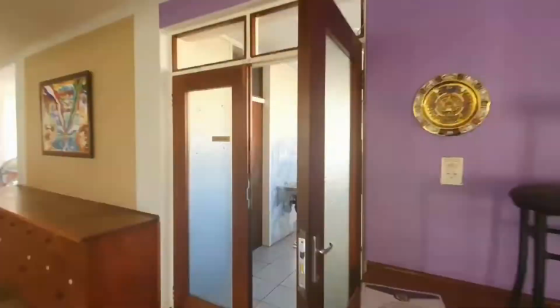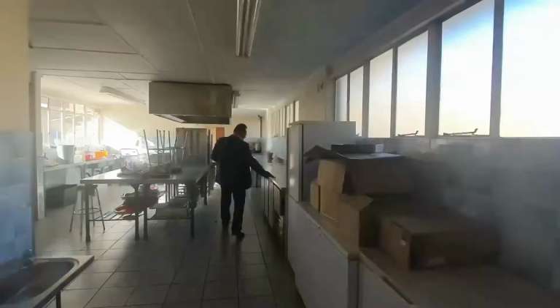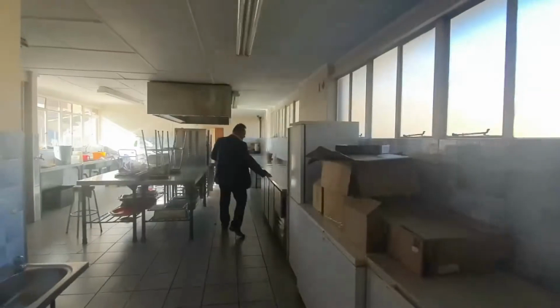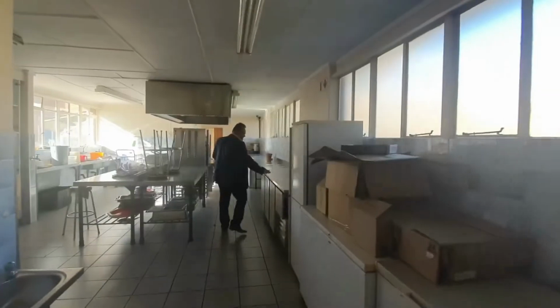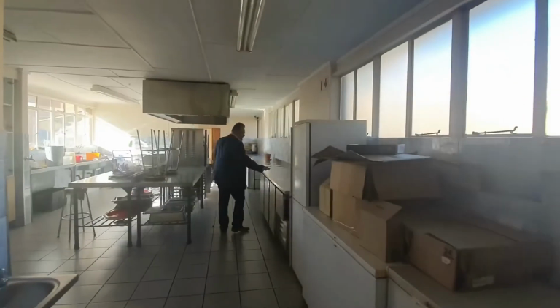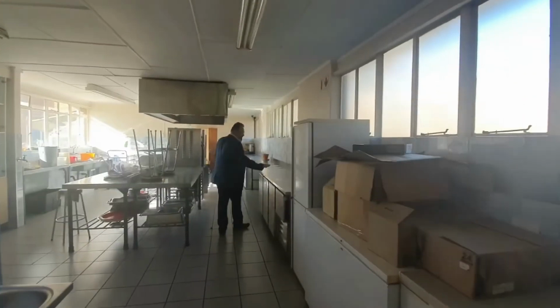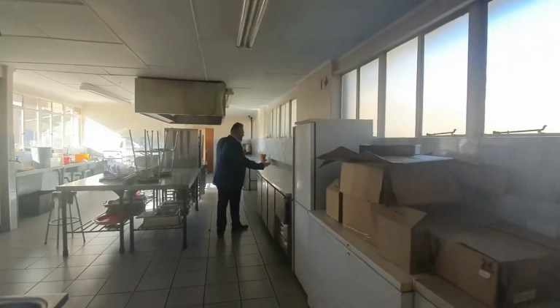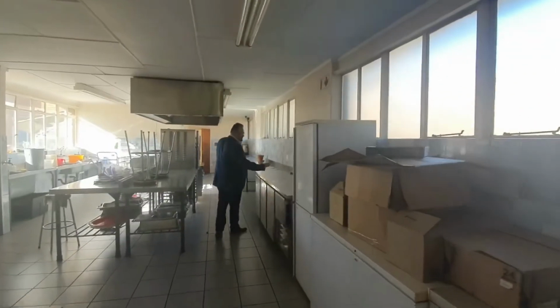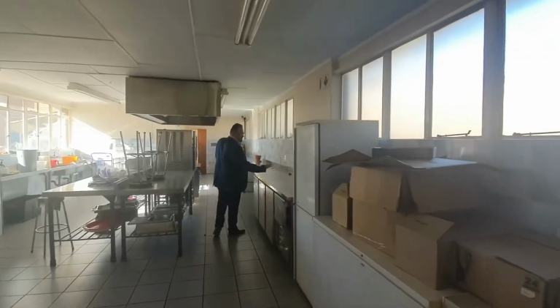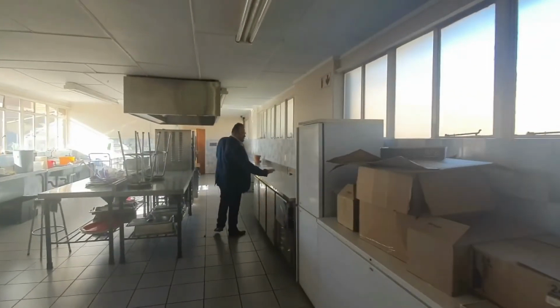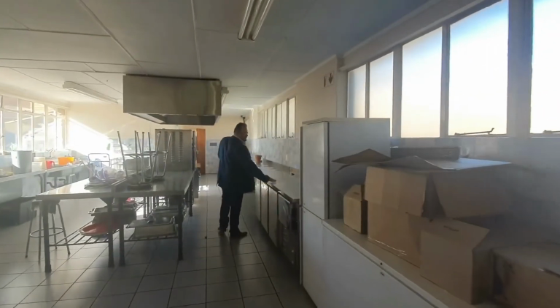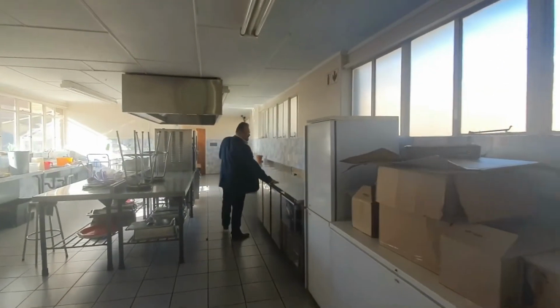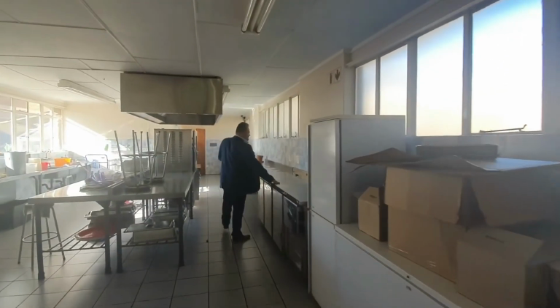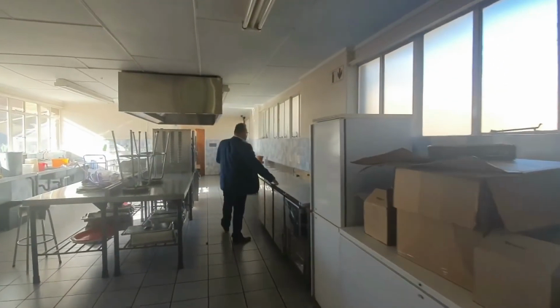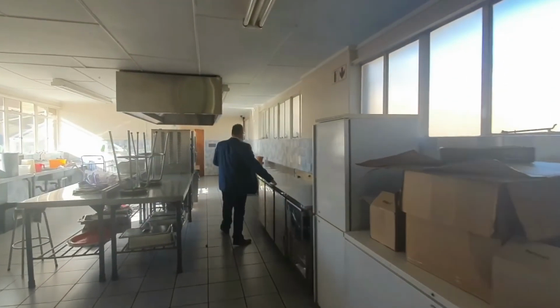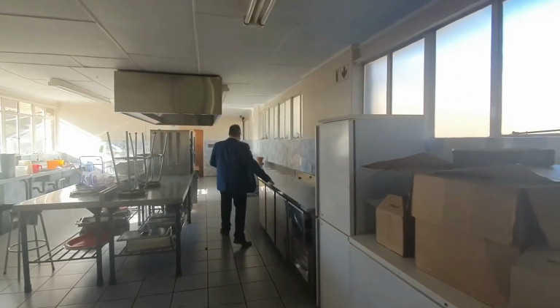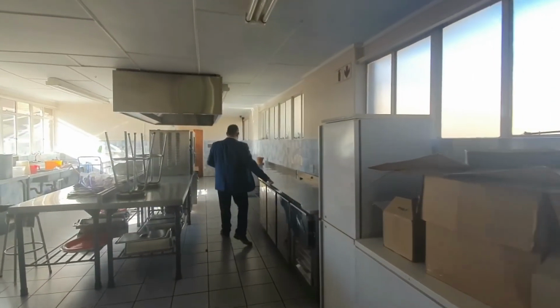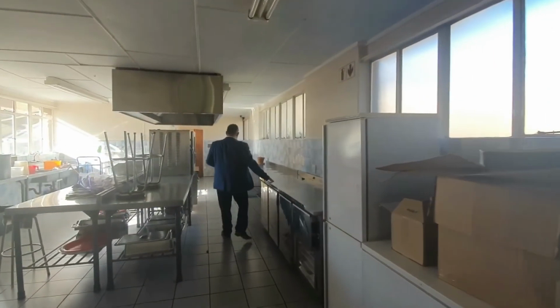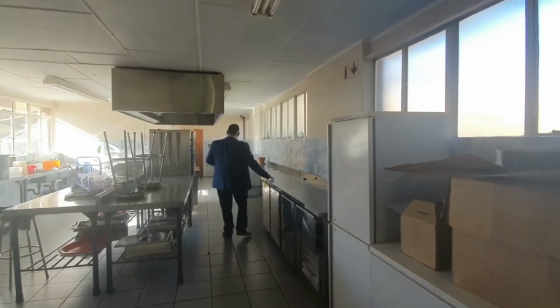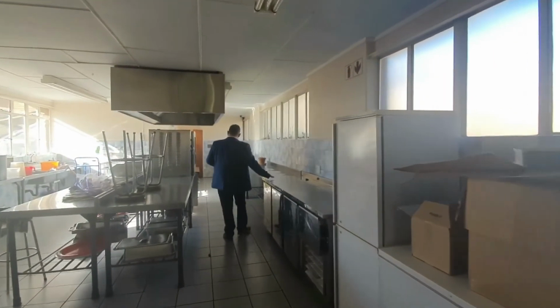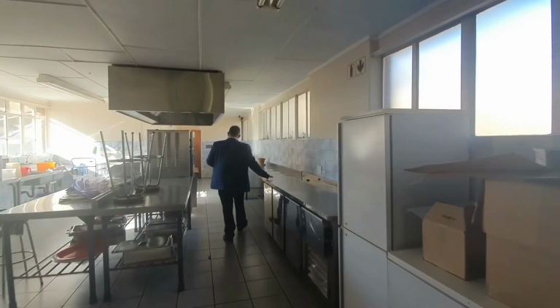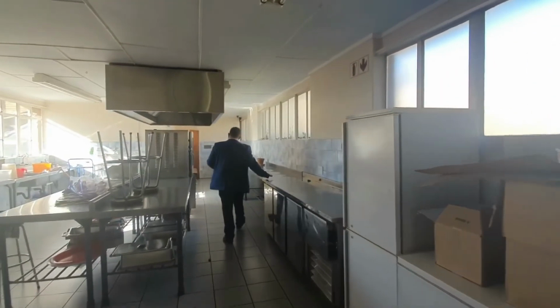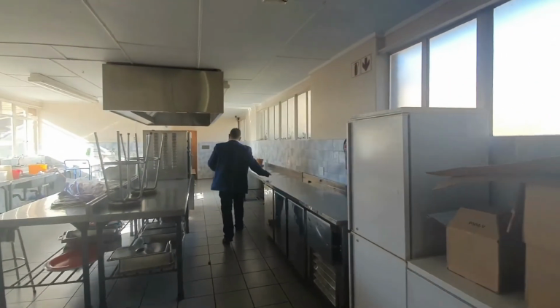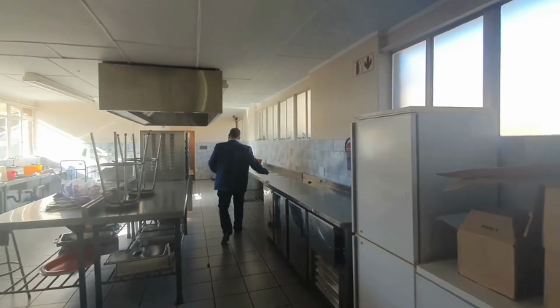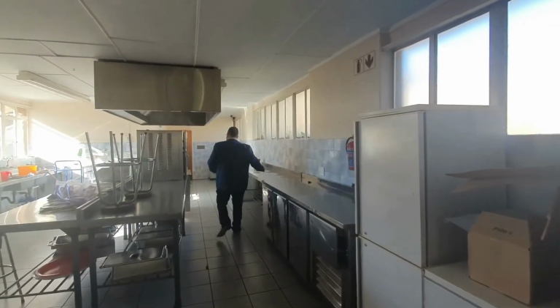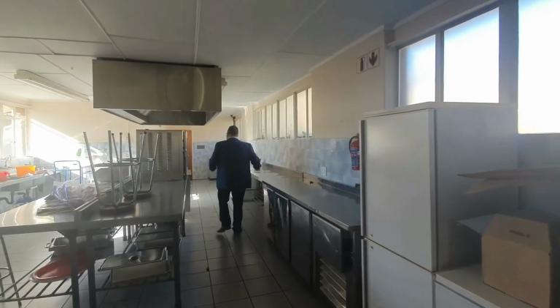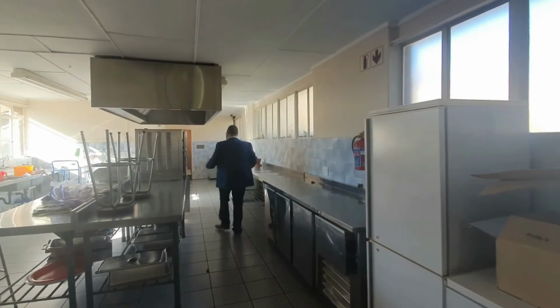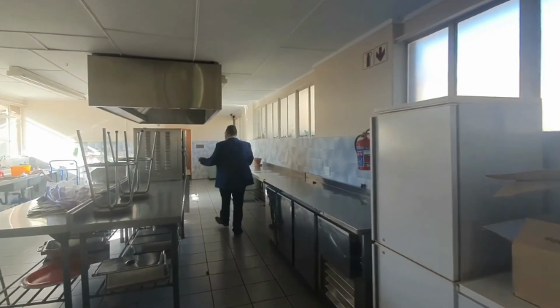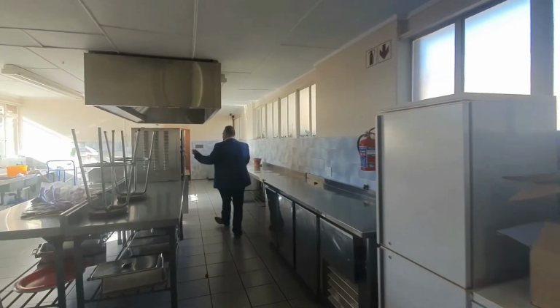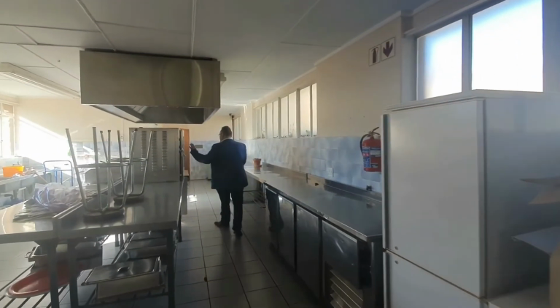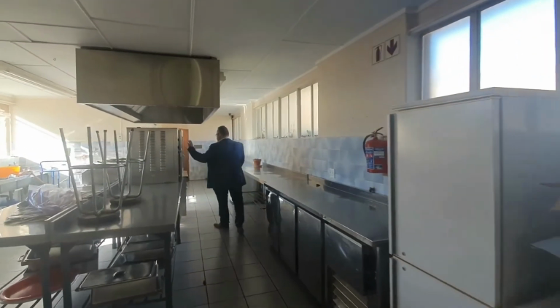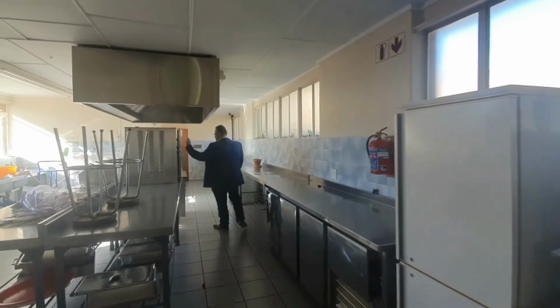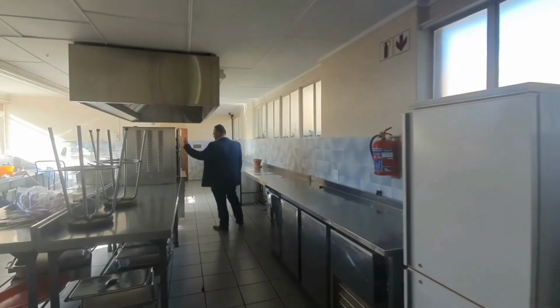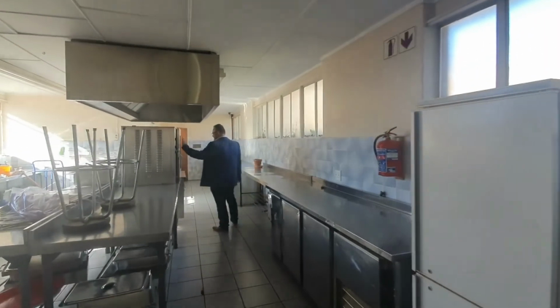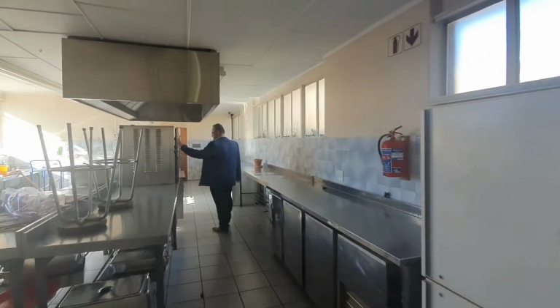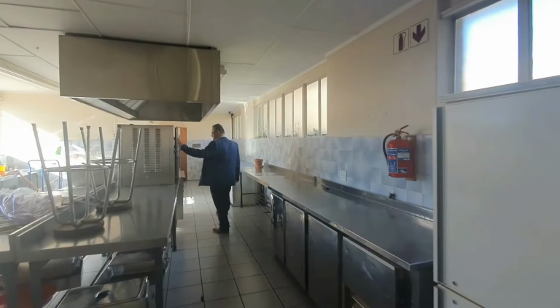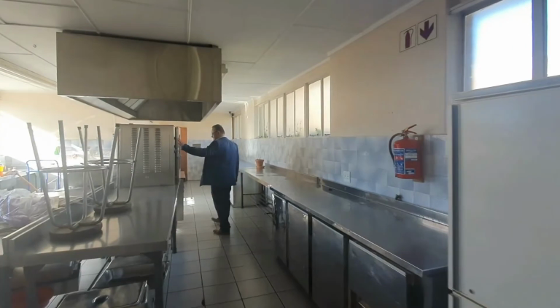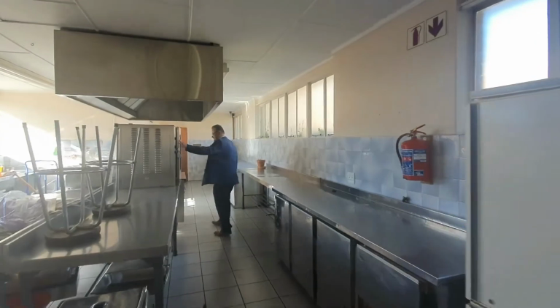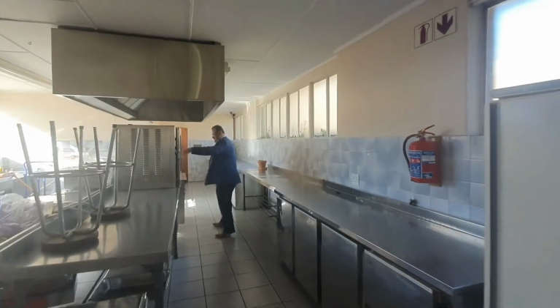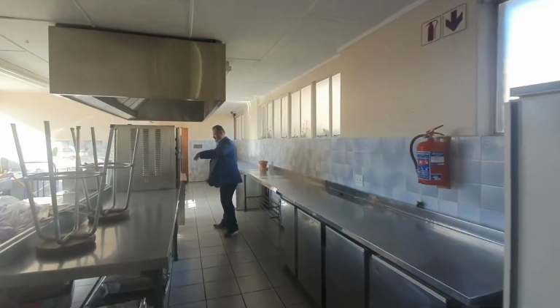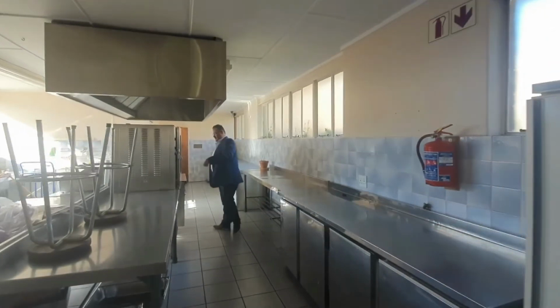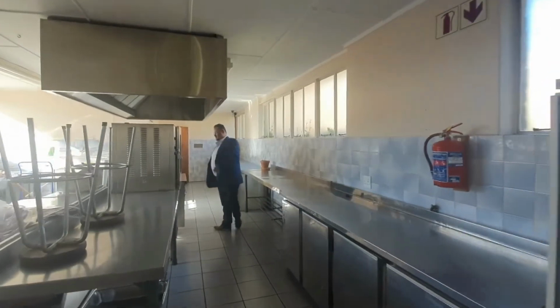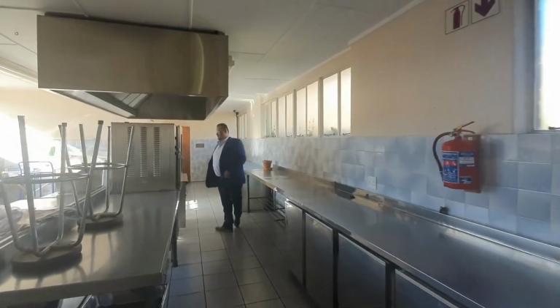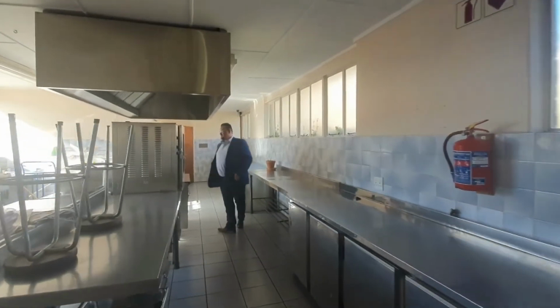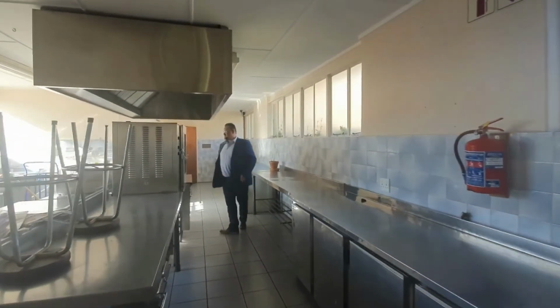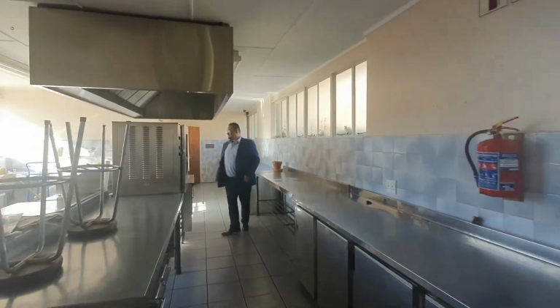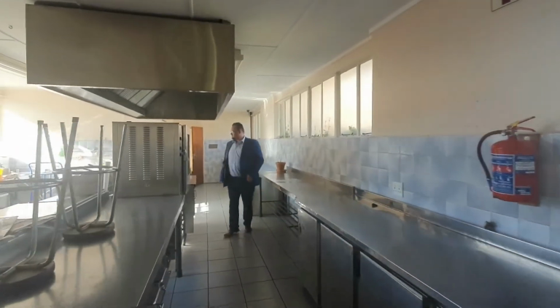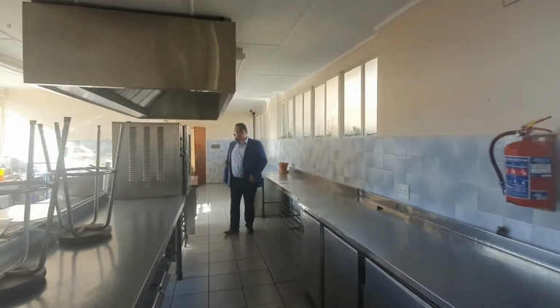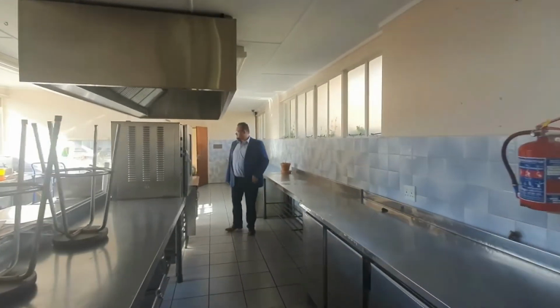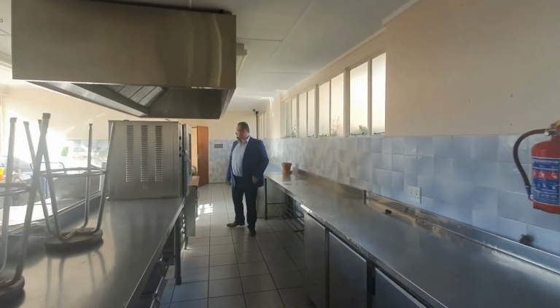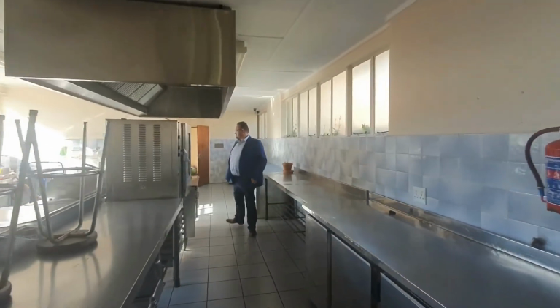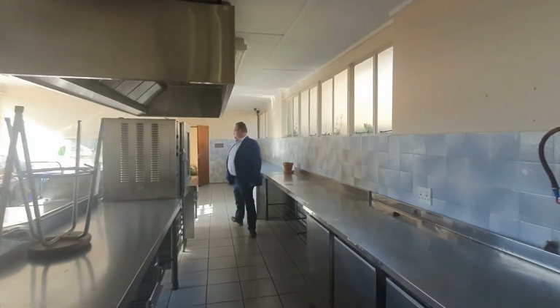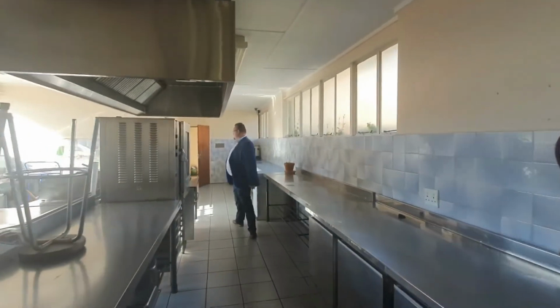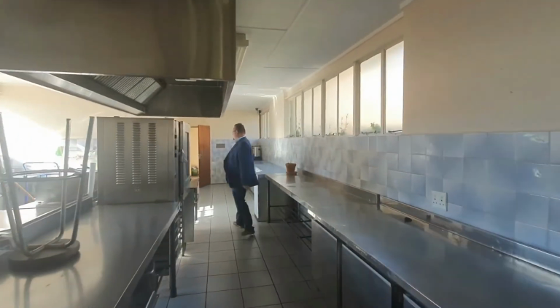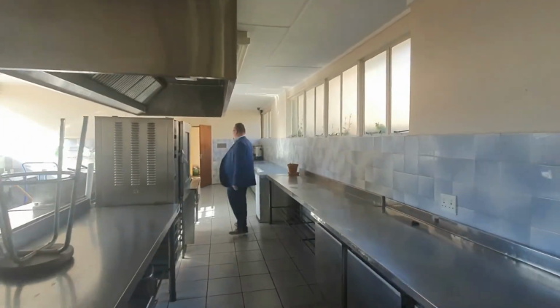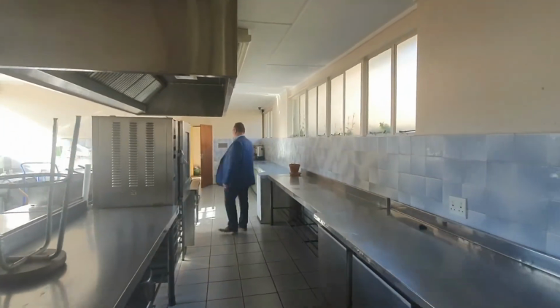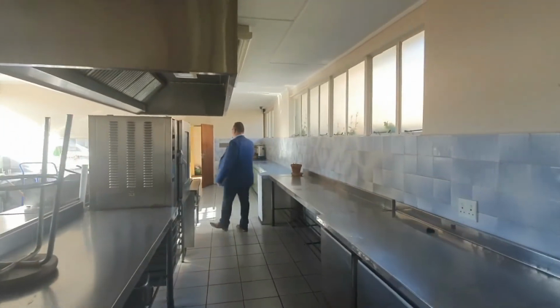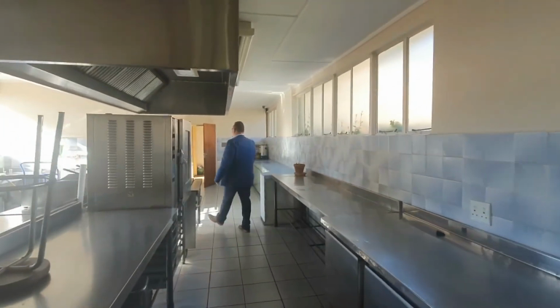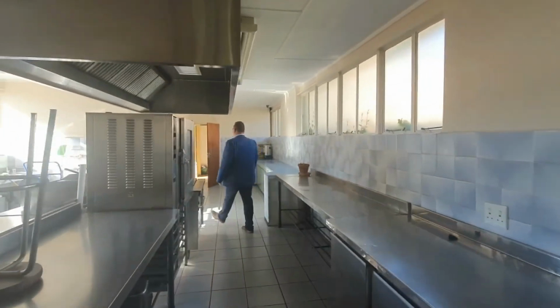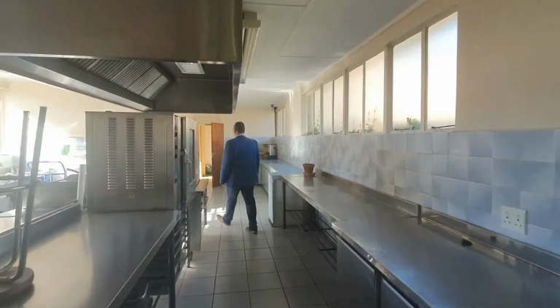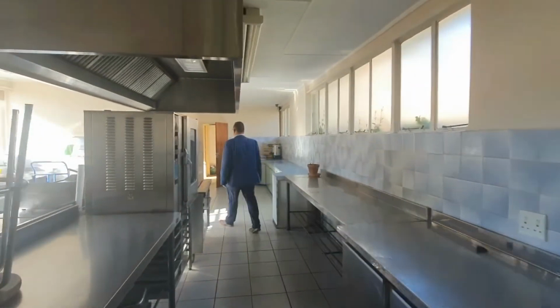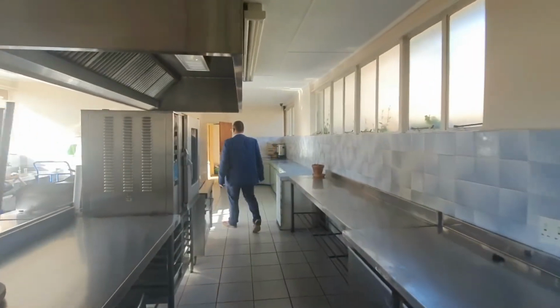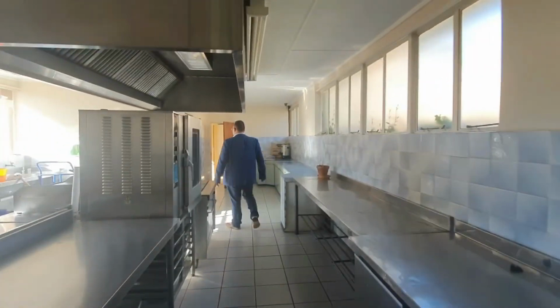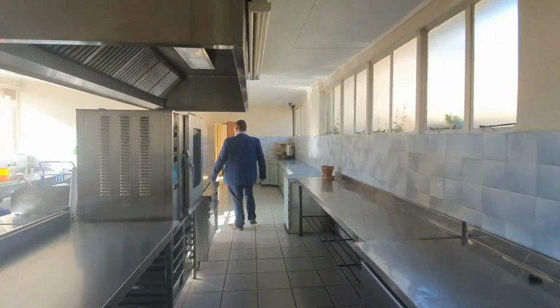This is the canteen, fully functional, a fully commercial cook kitchen, even a walk-in fridge.